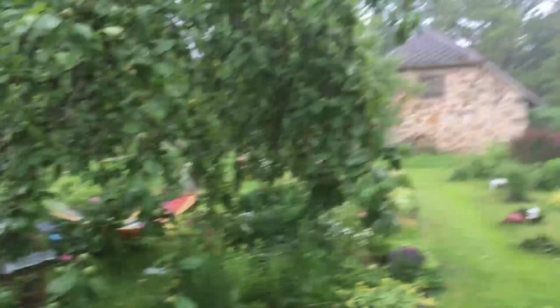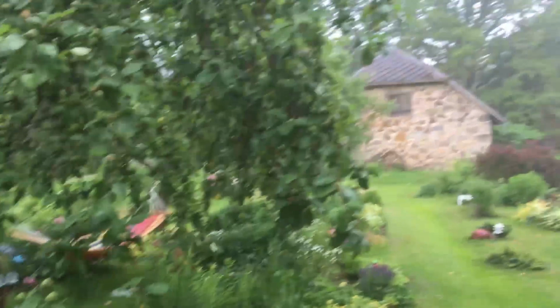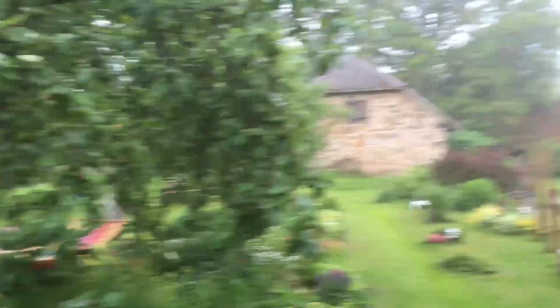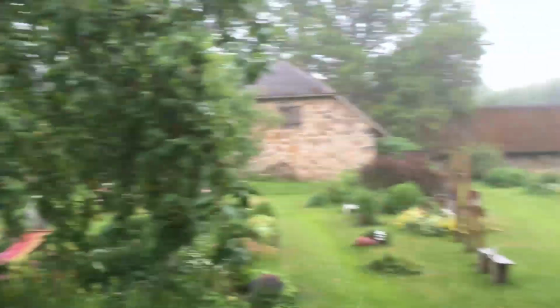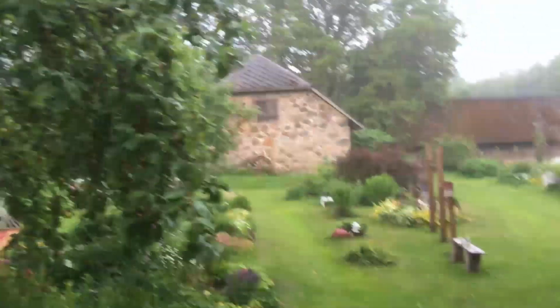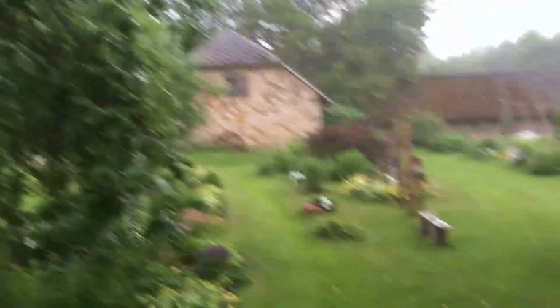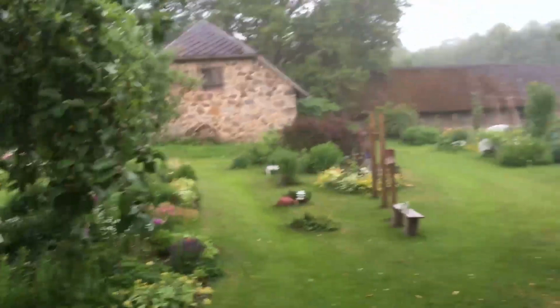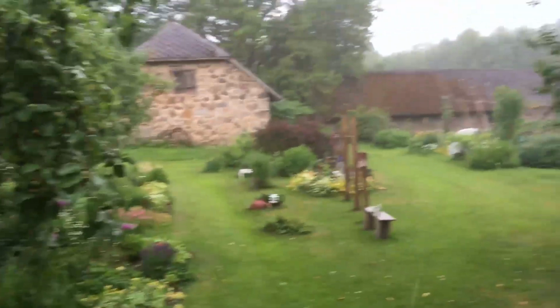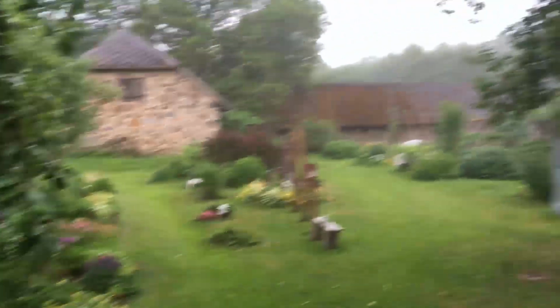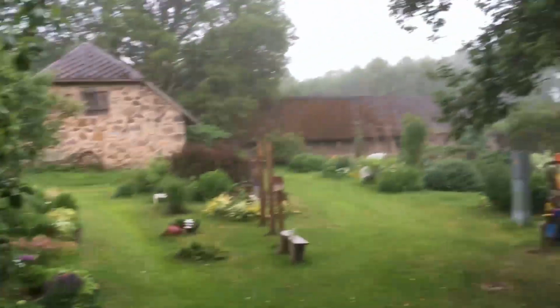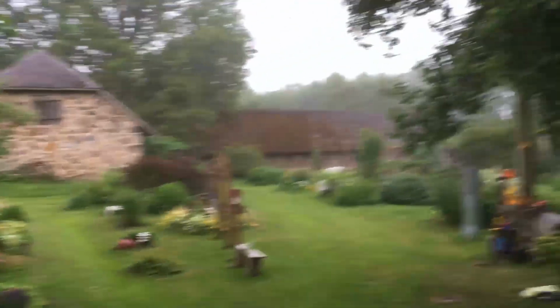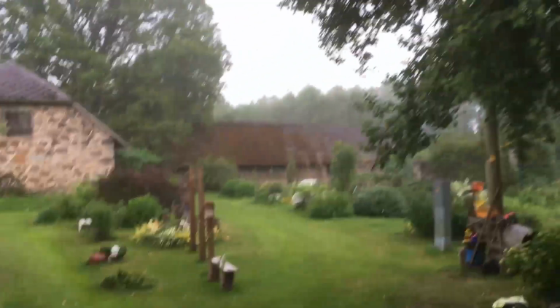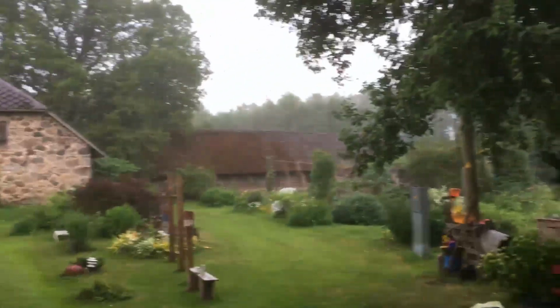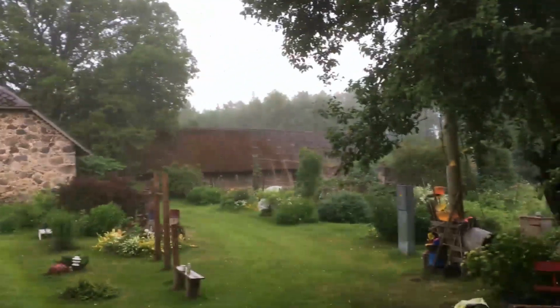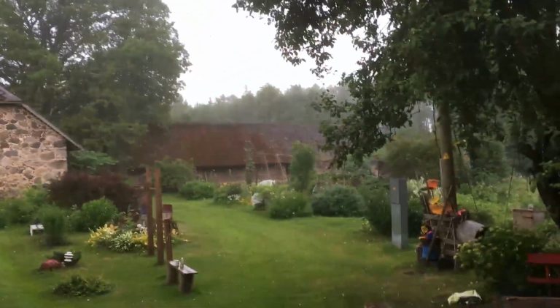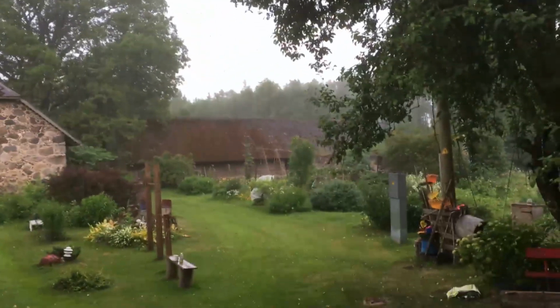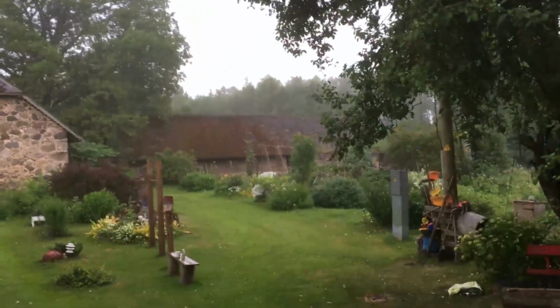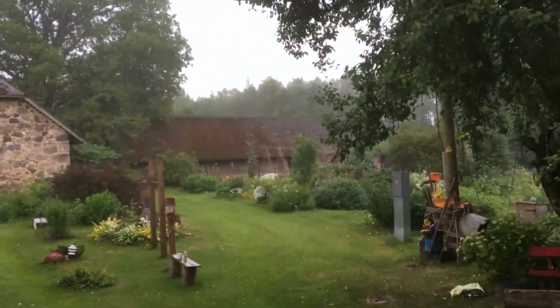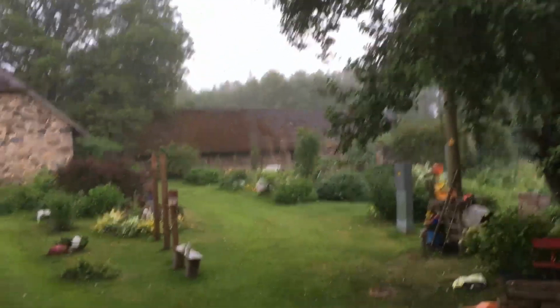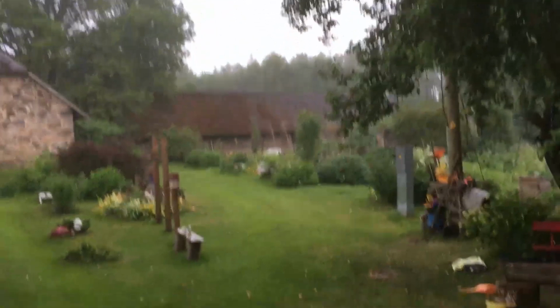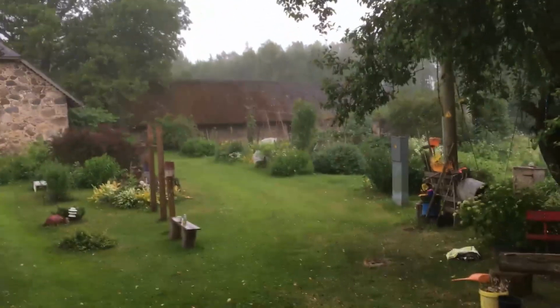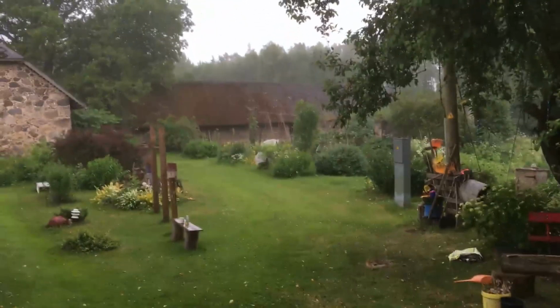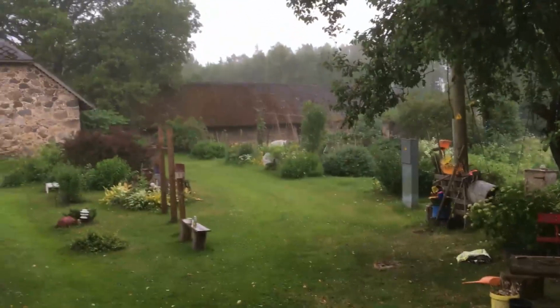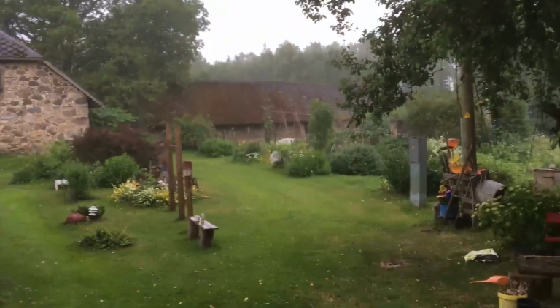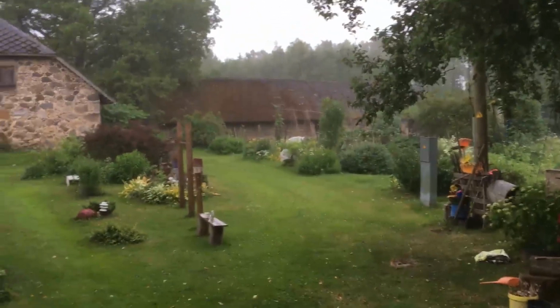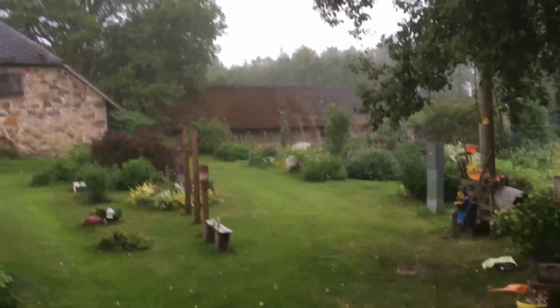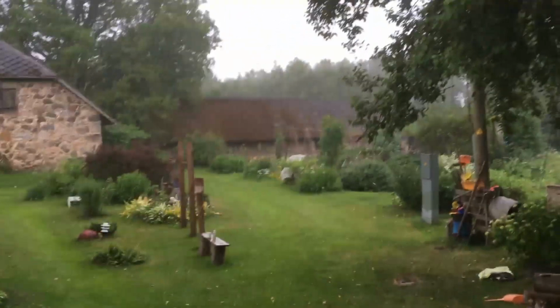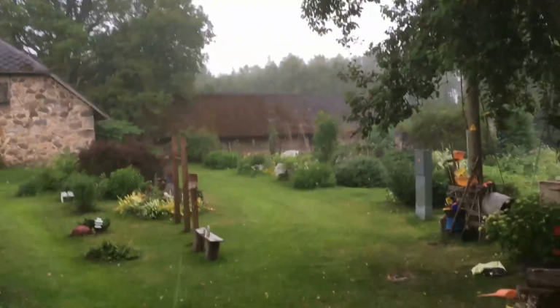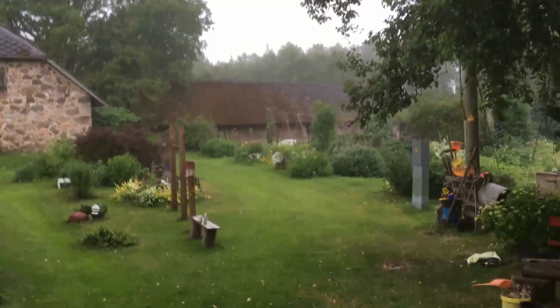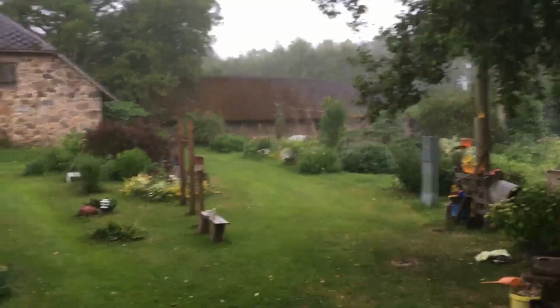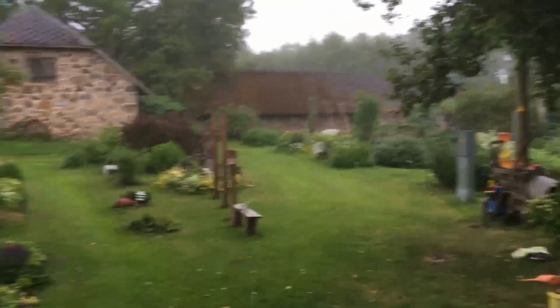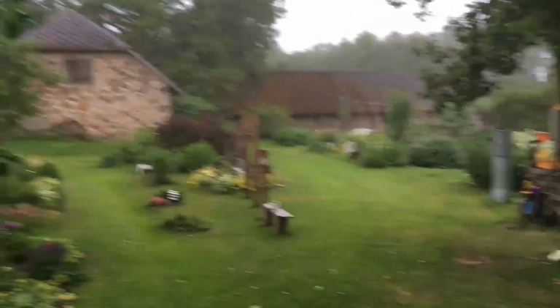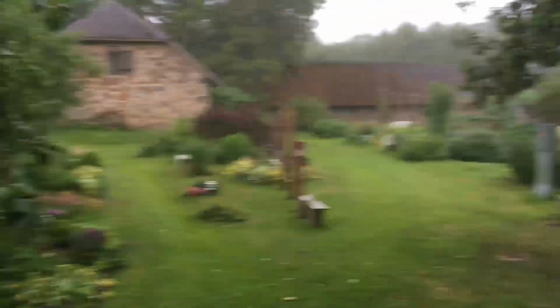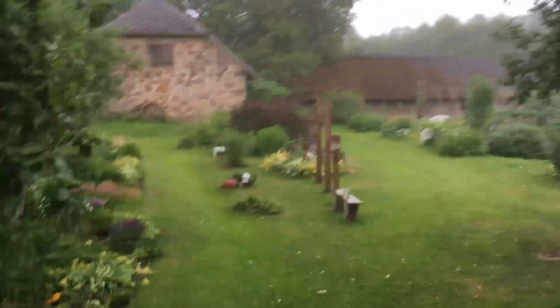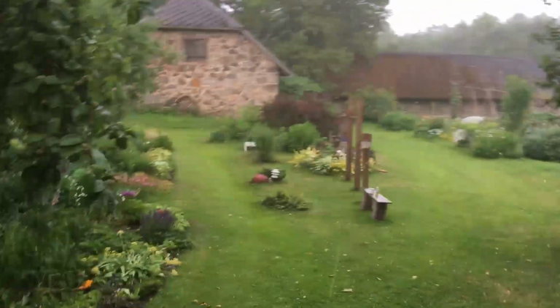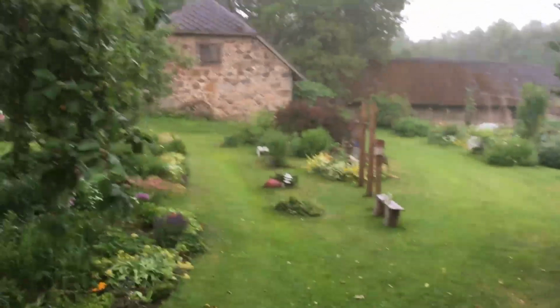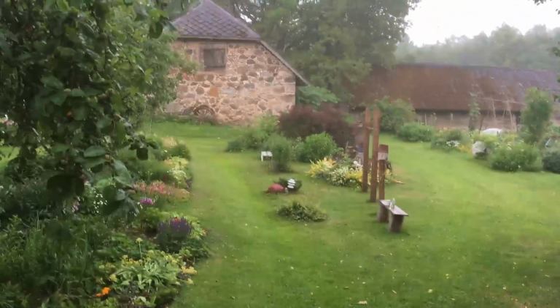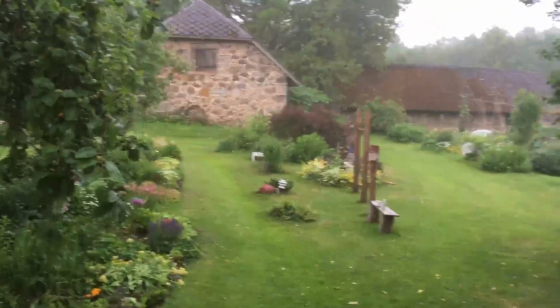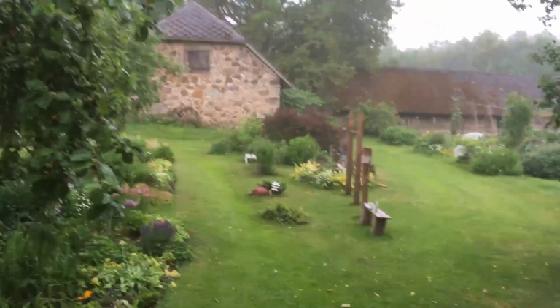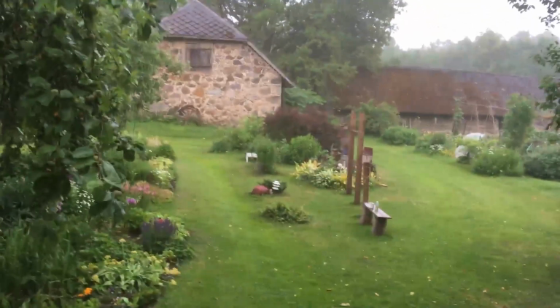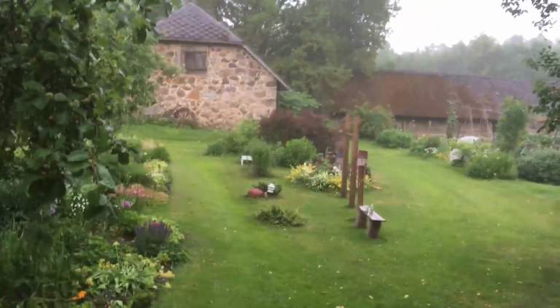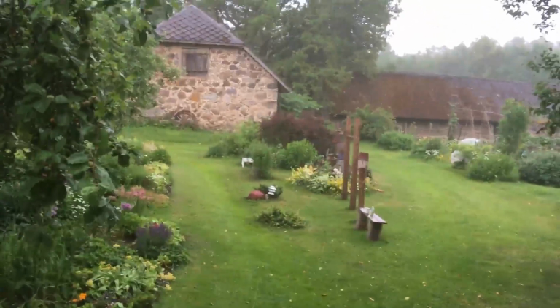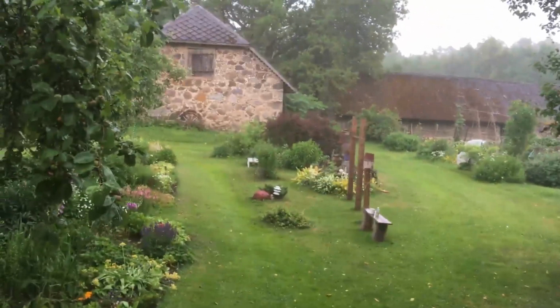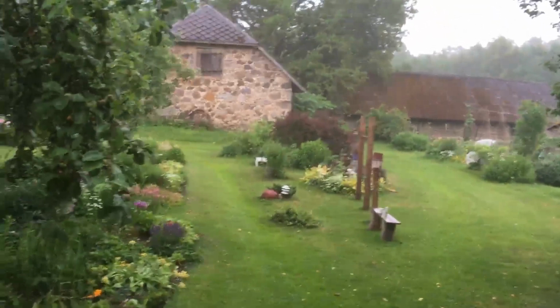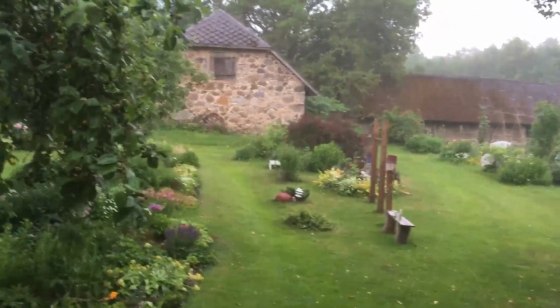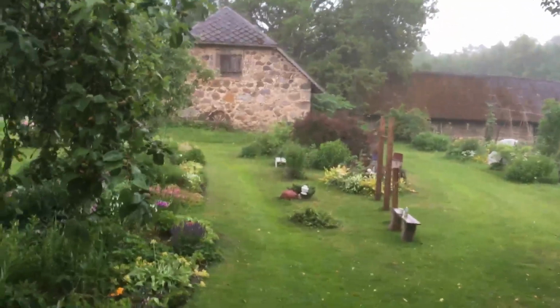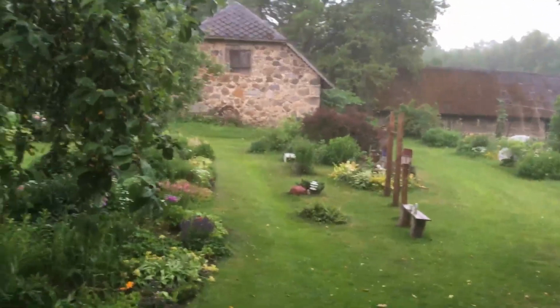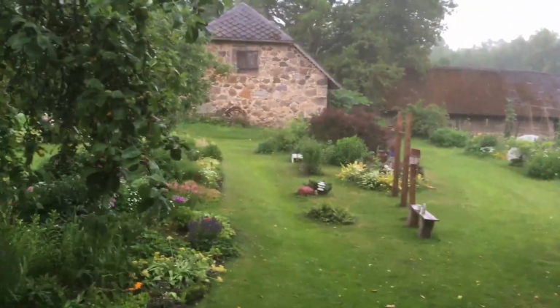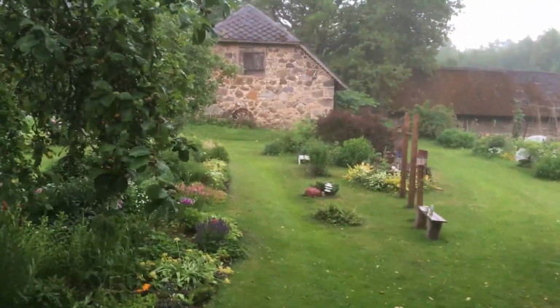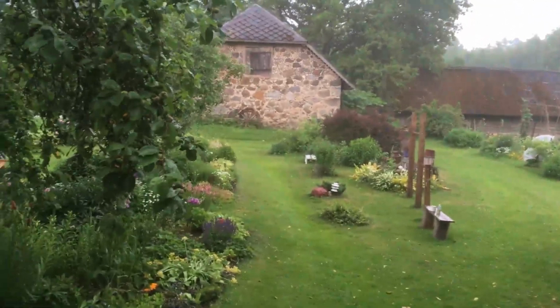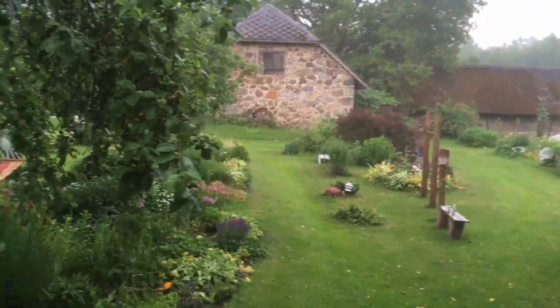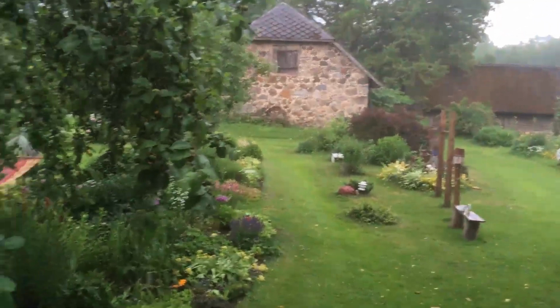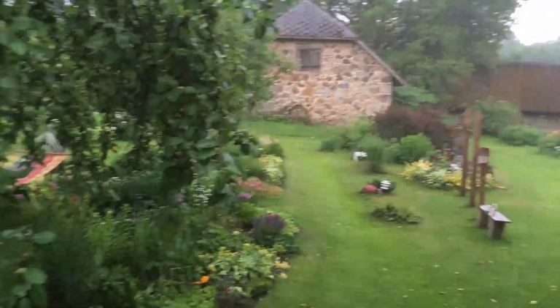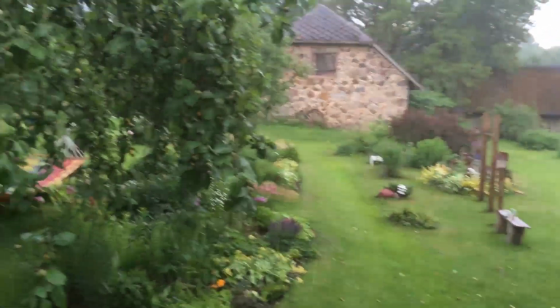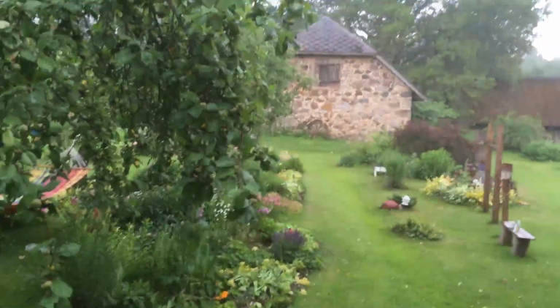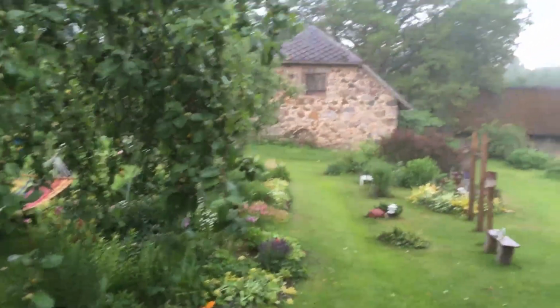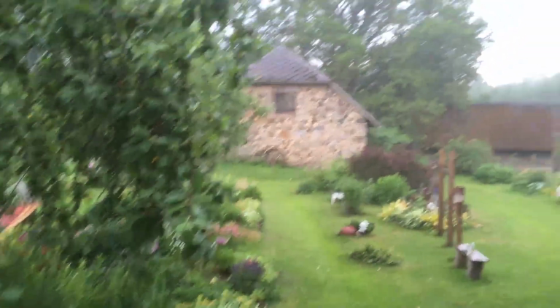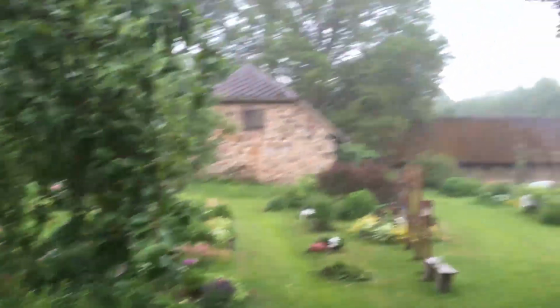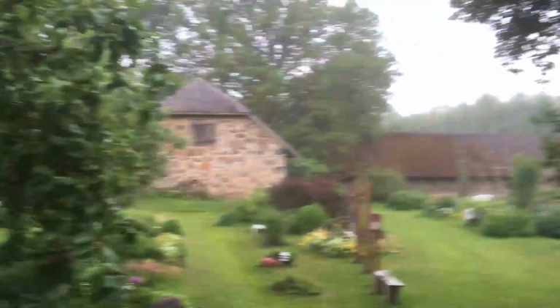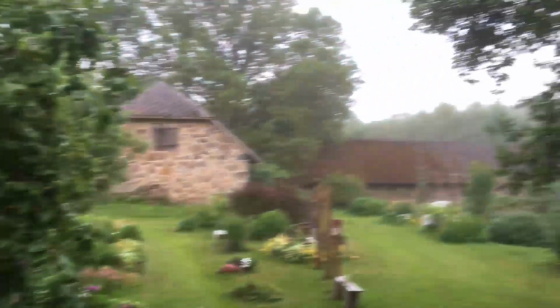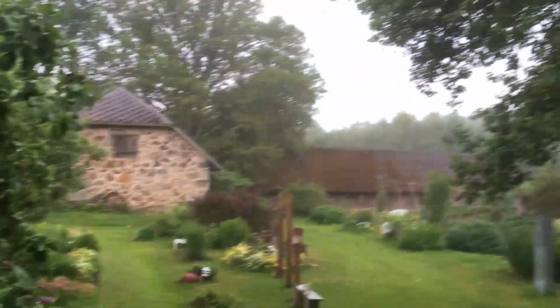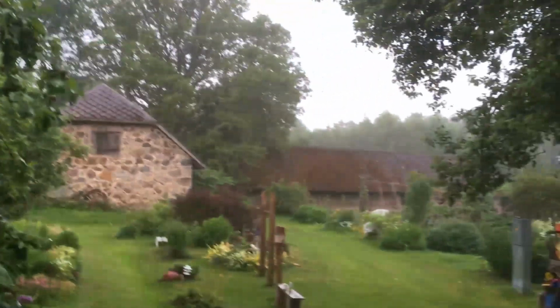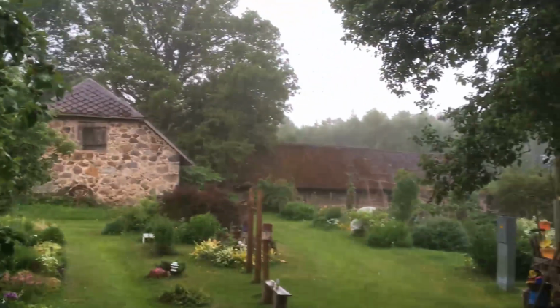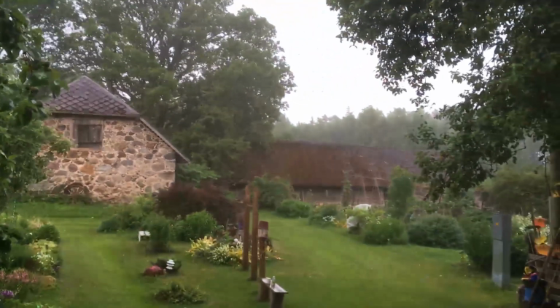Saturday evening - finally we've got some rain. I think it's been two weeks since the last time we had rain. It's wonderful.